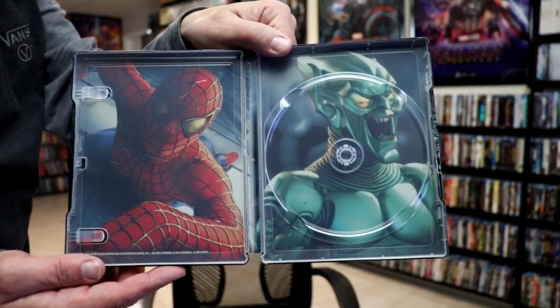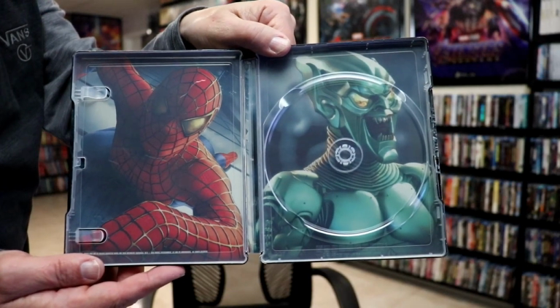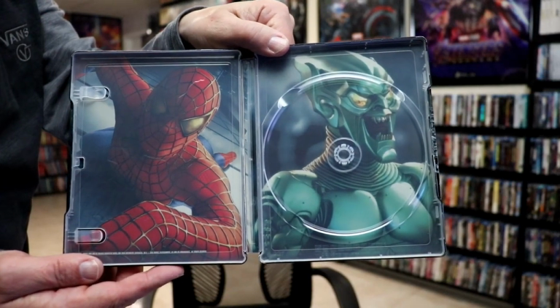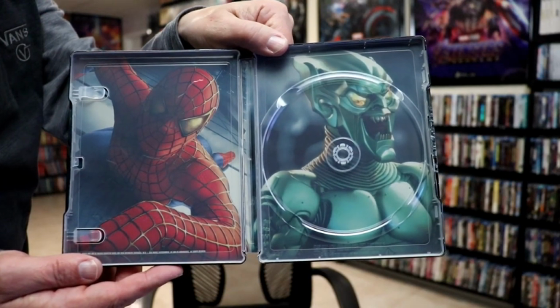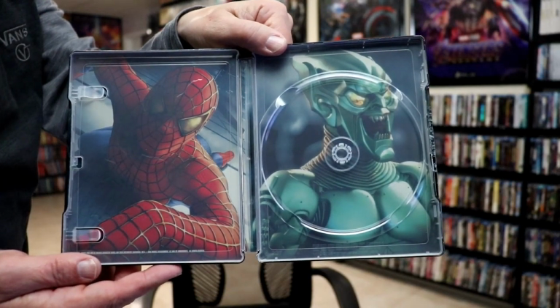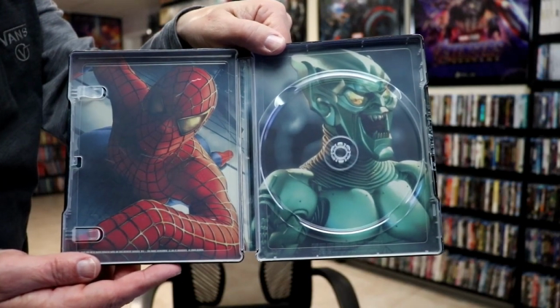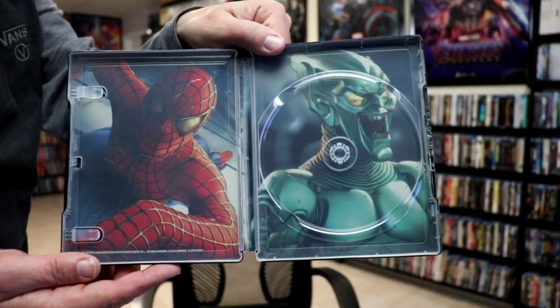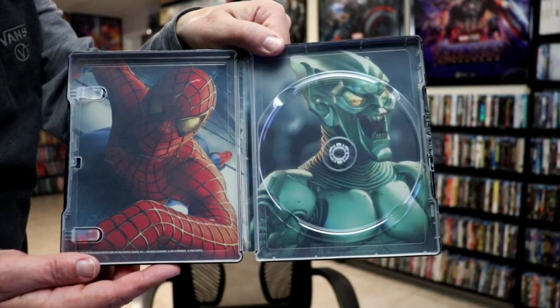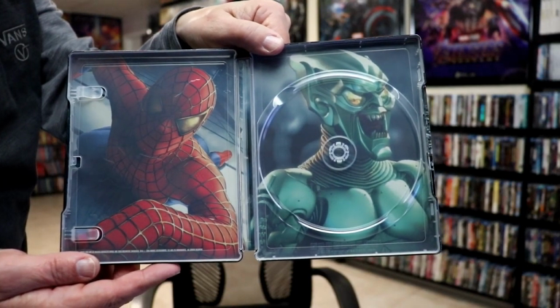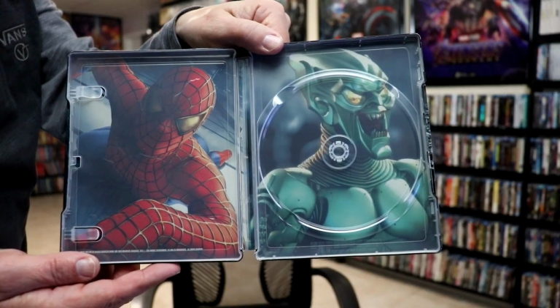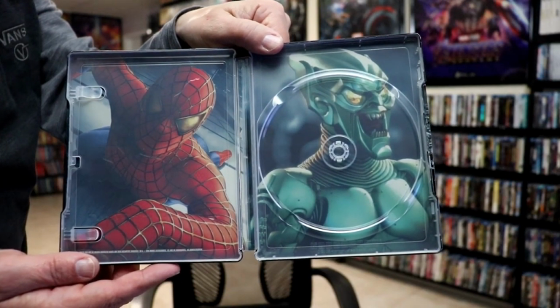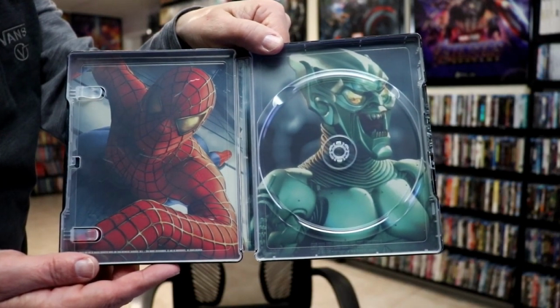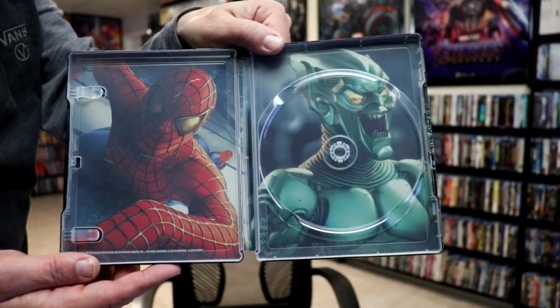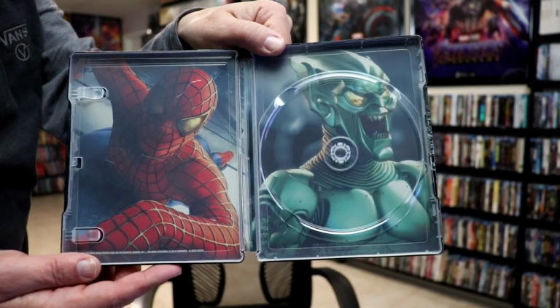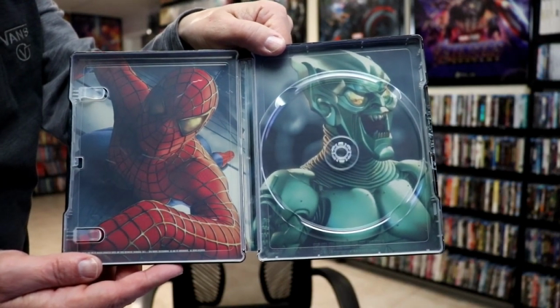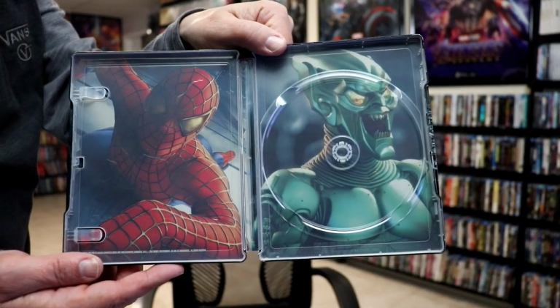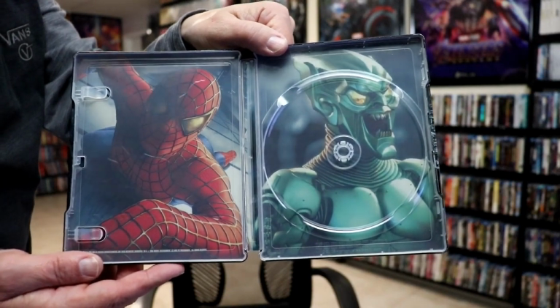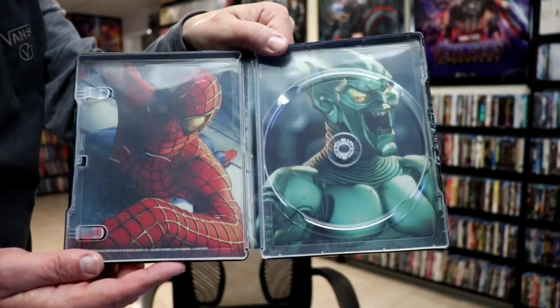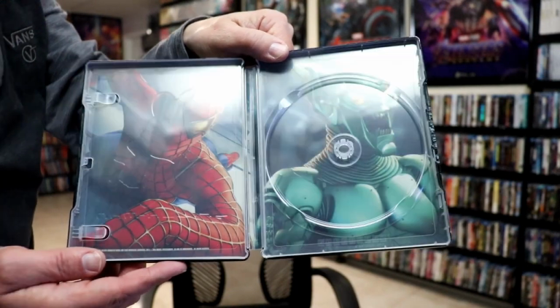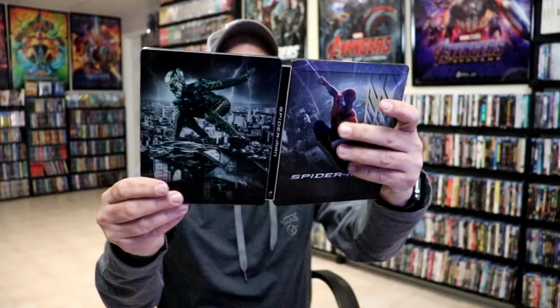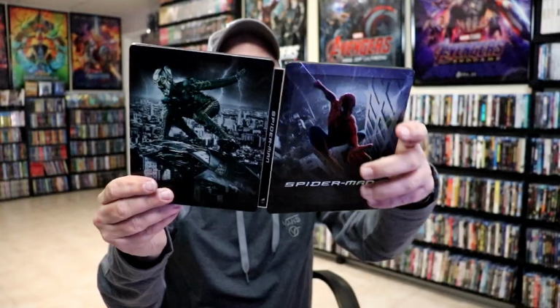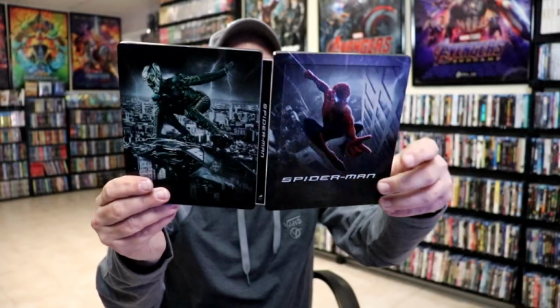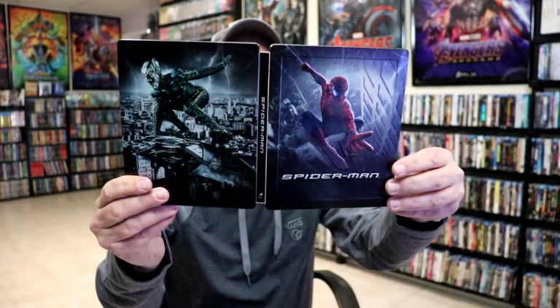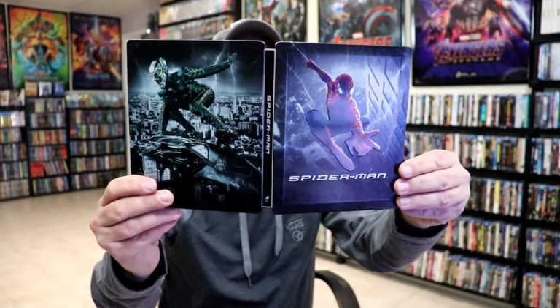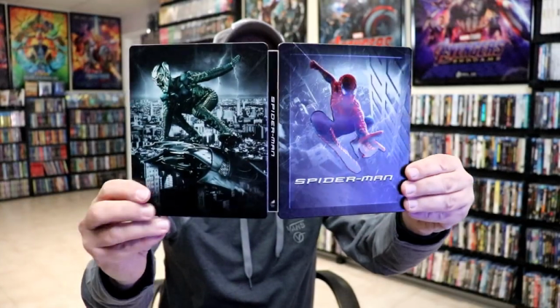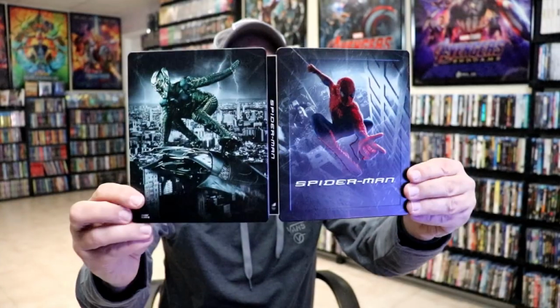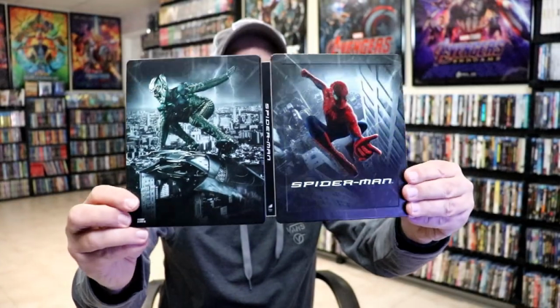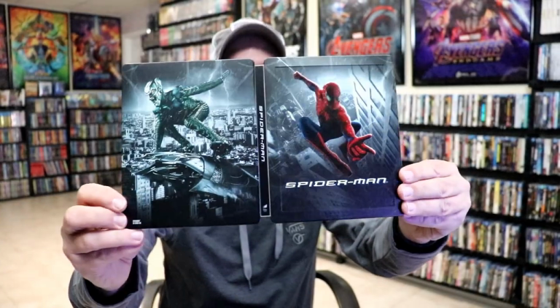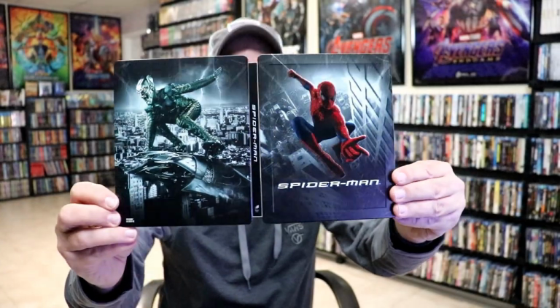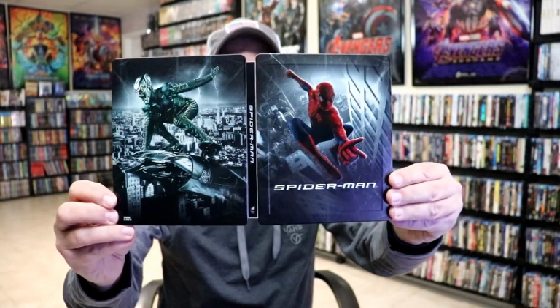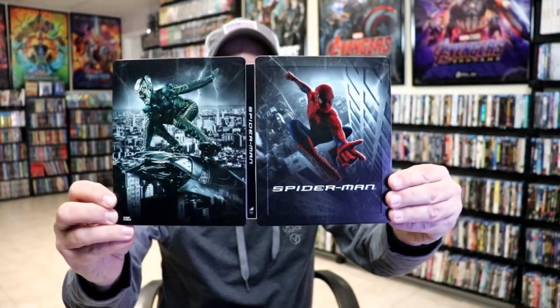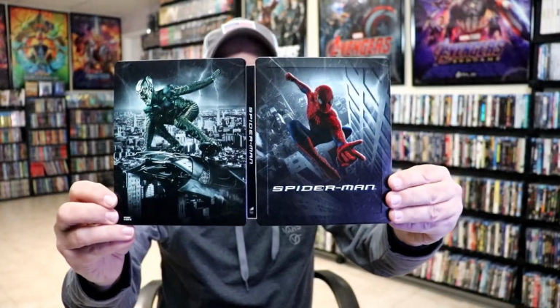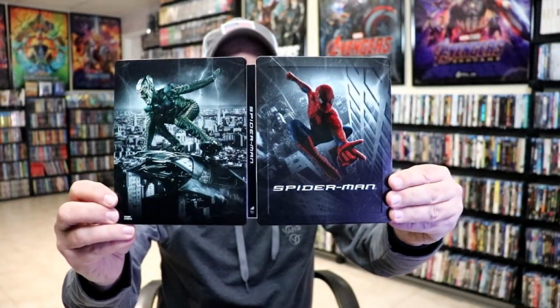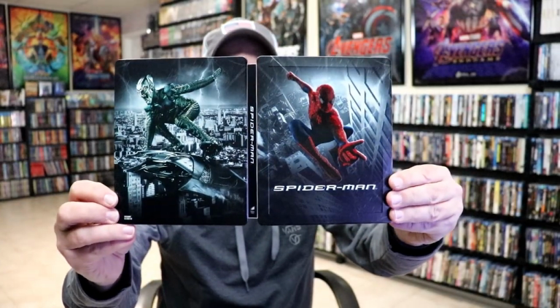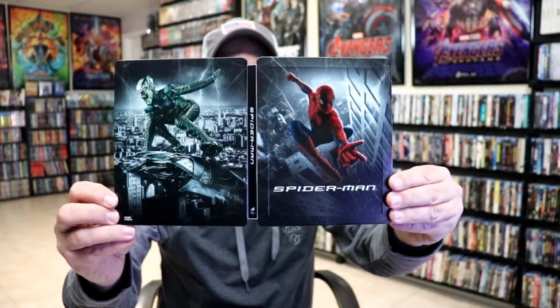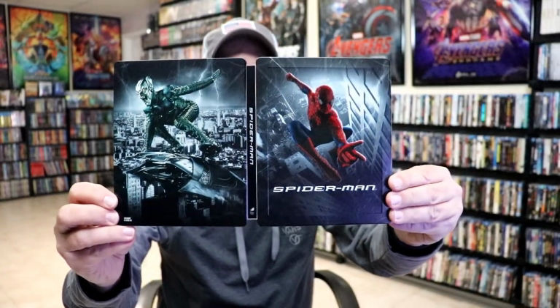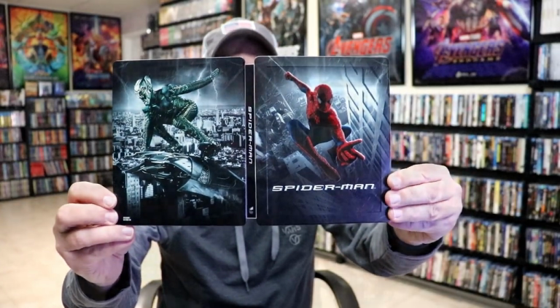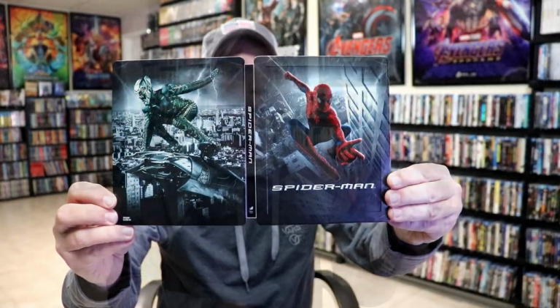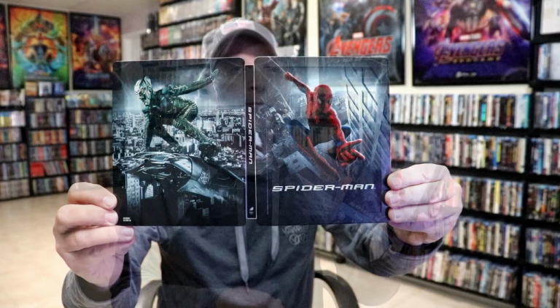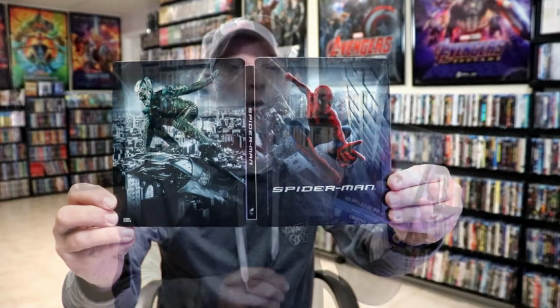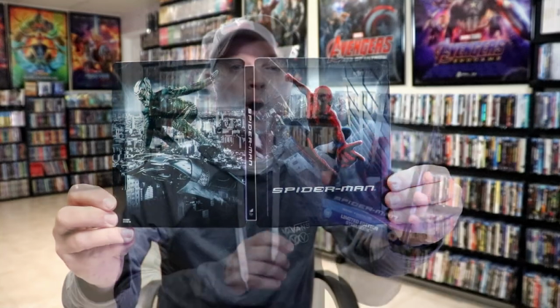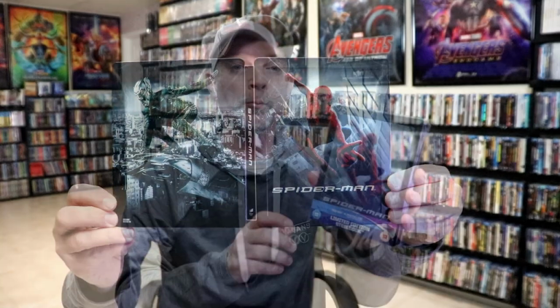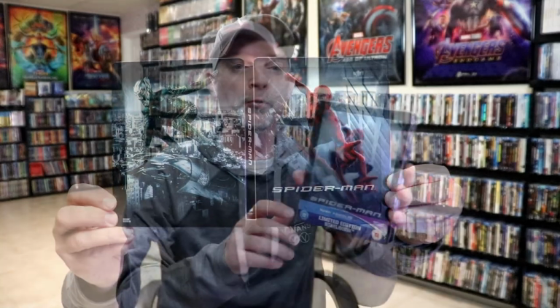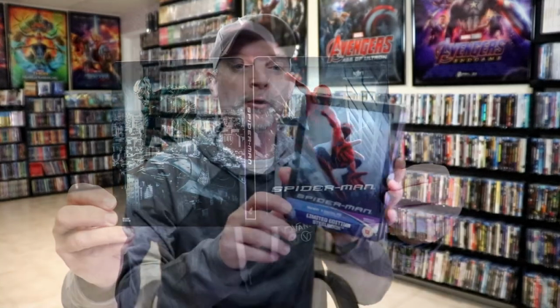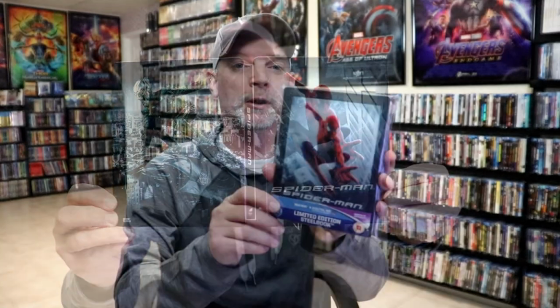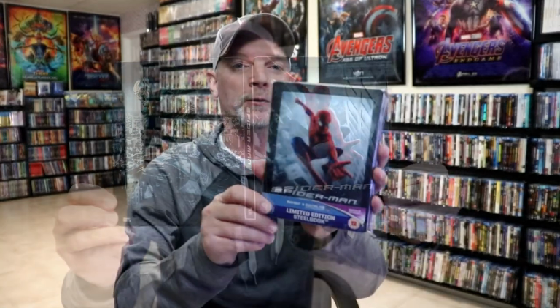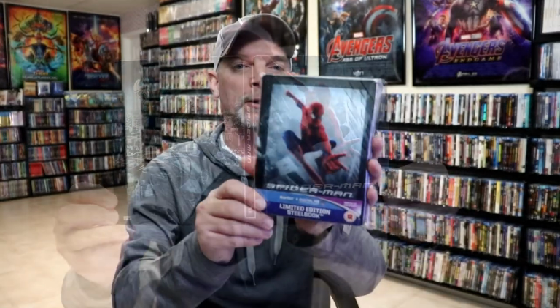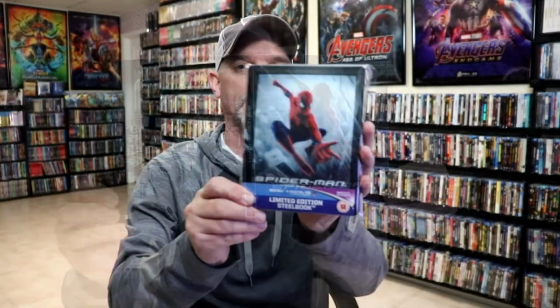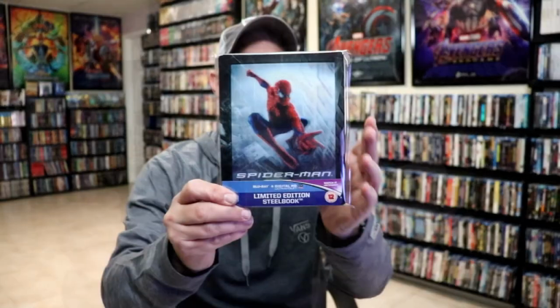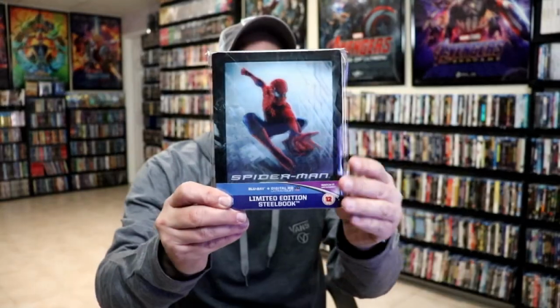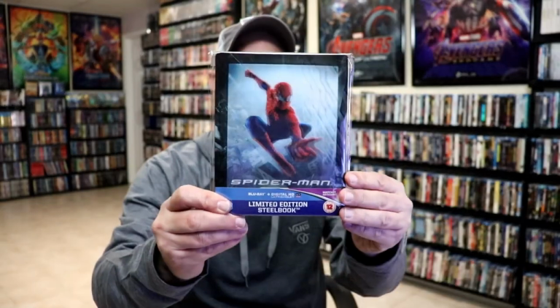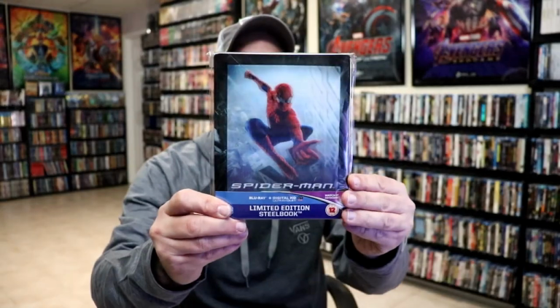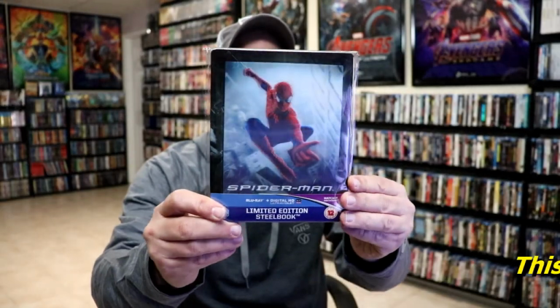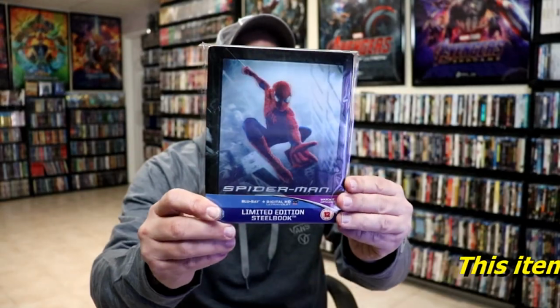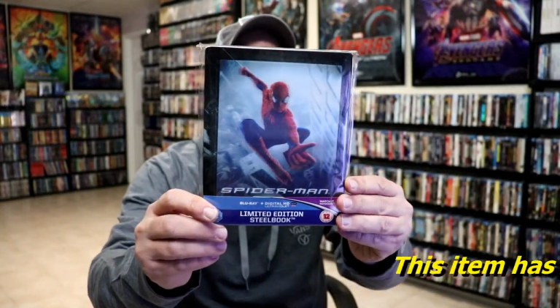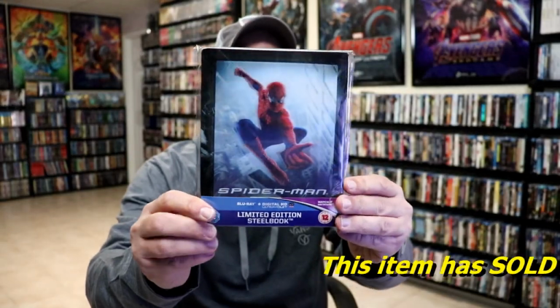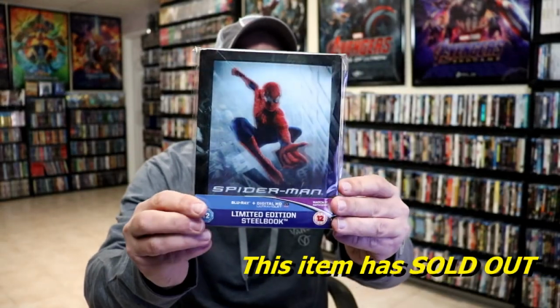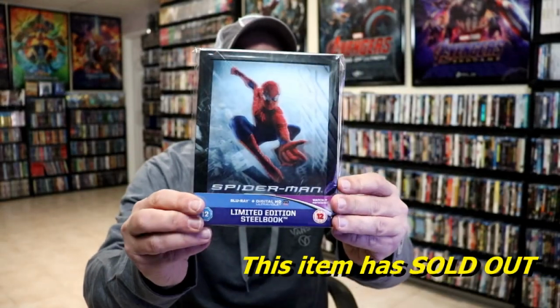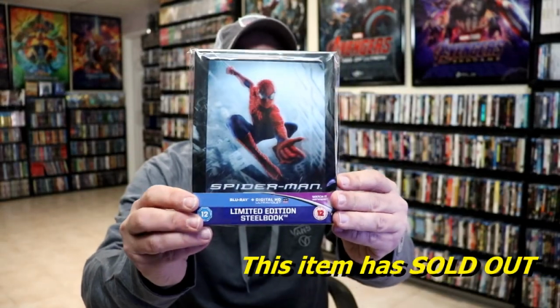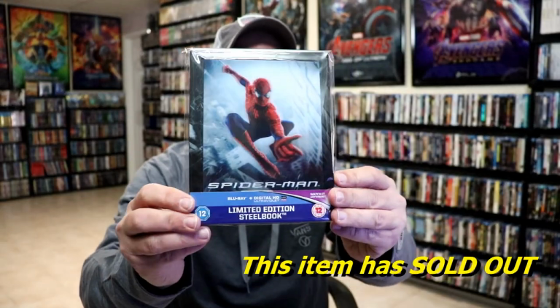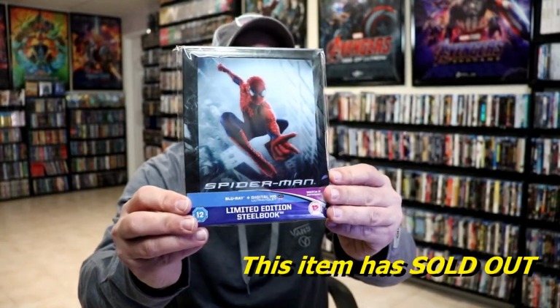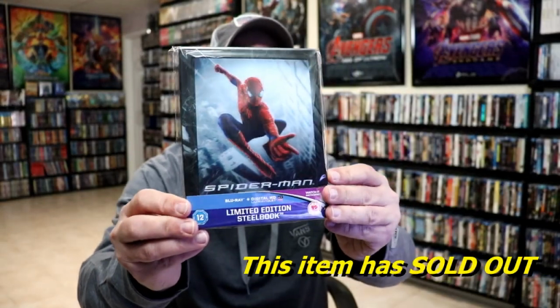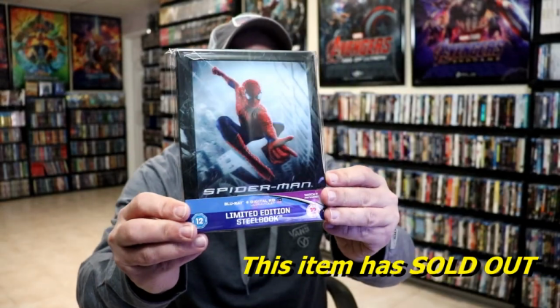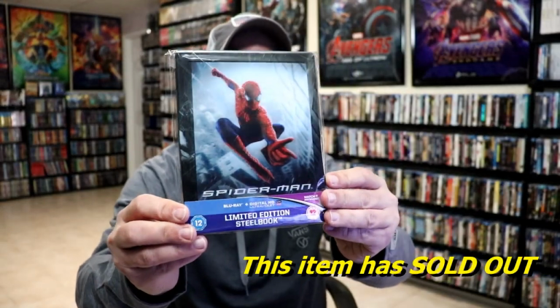So overall, this is a beautiful looking steelbook and I'm really, really happy to have this one in the collection.